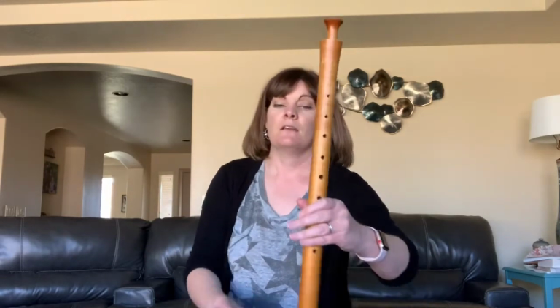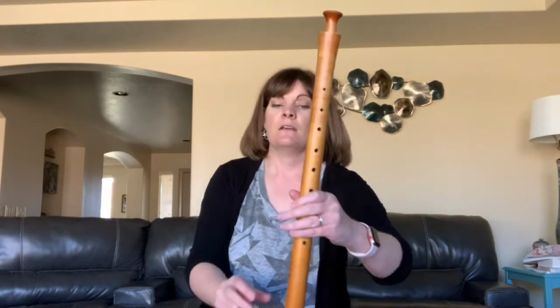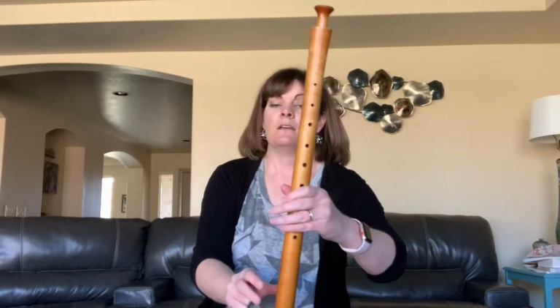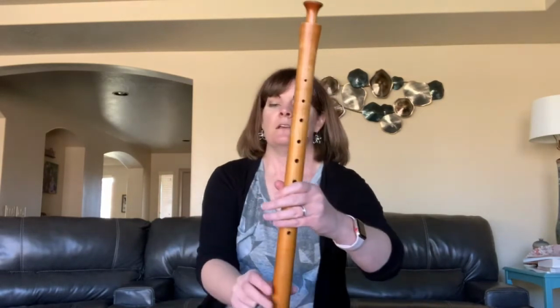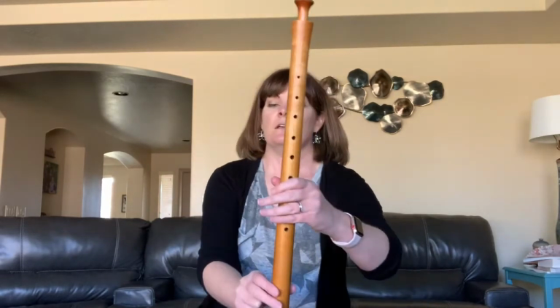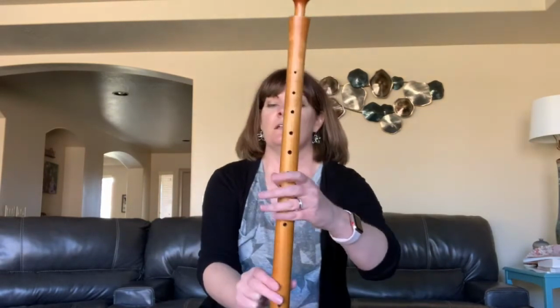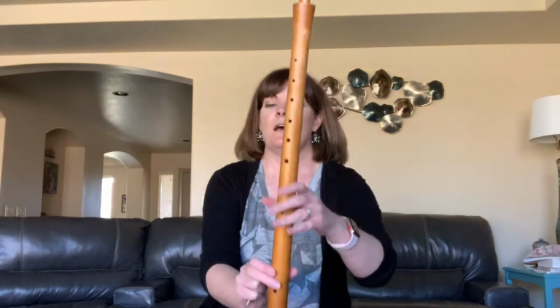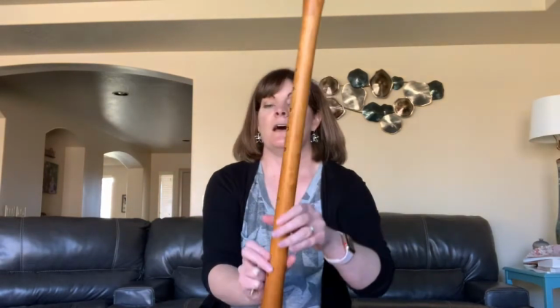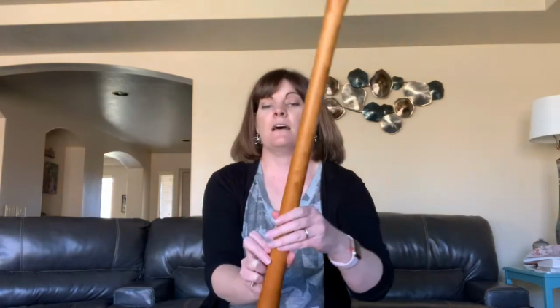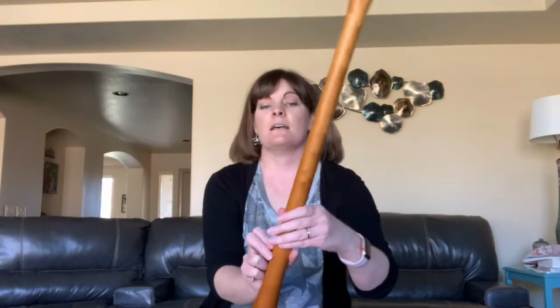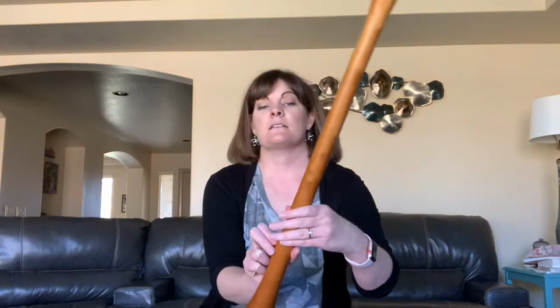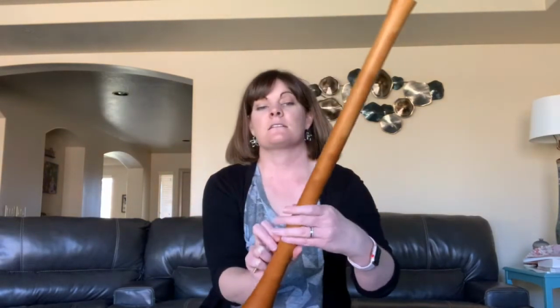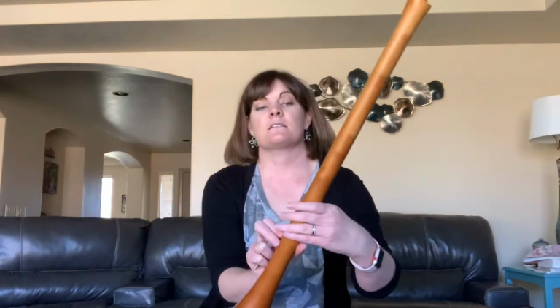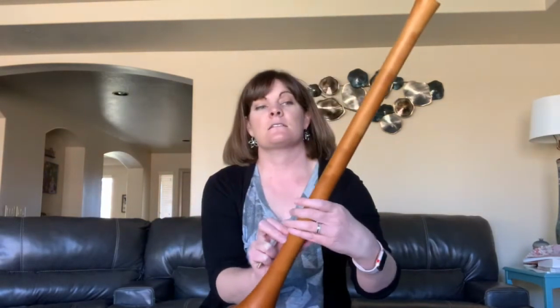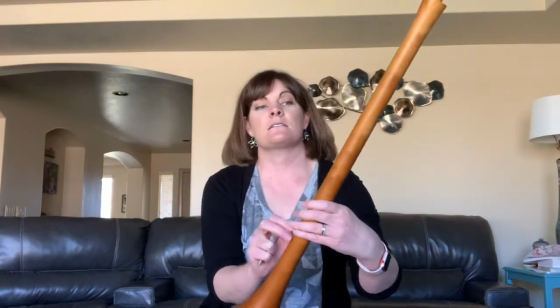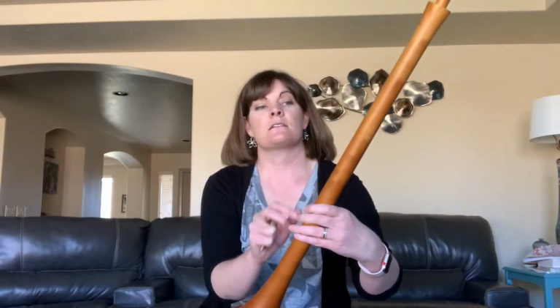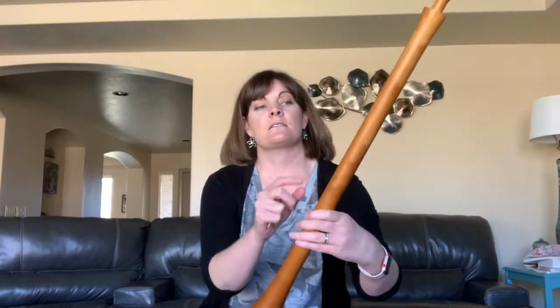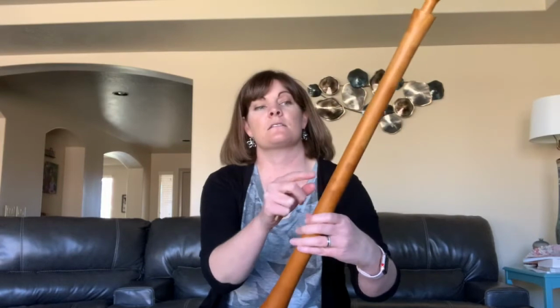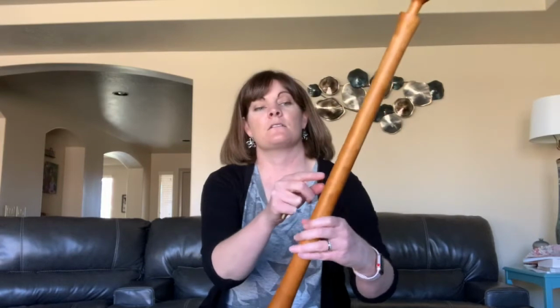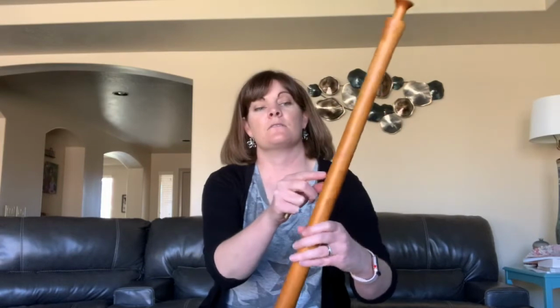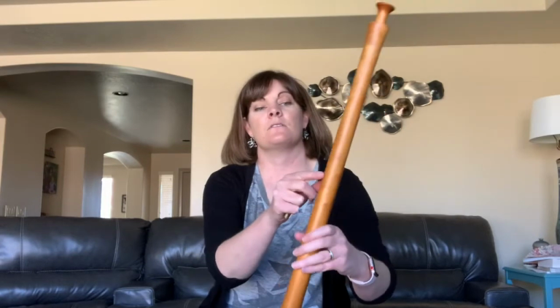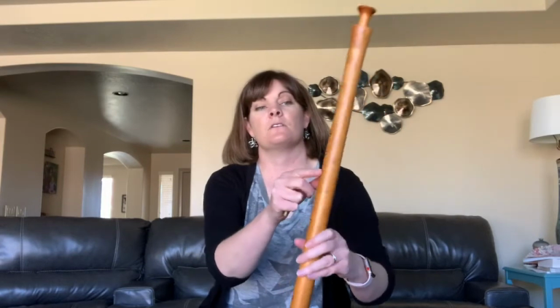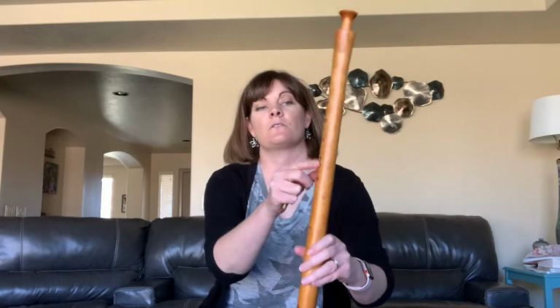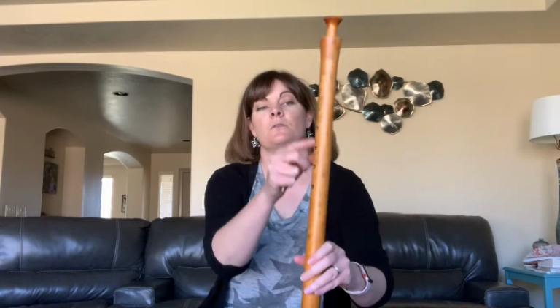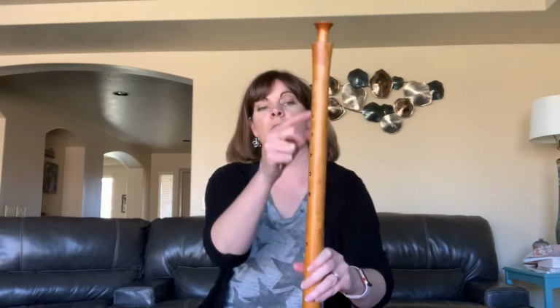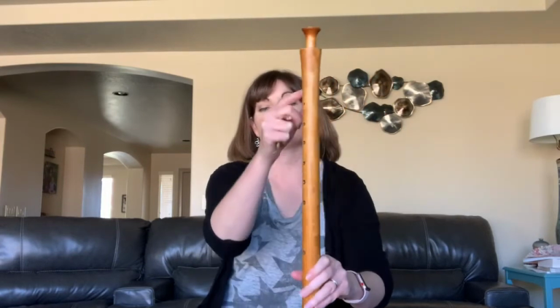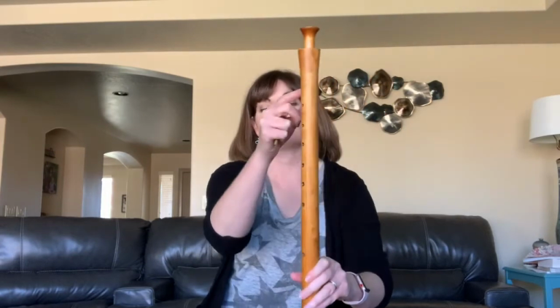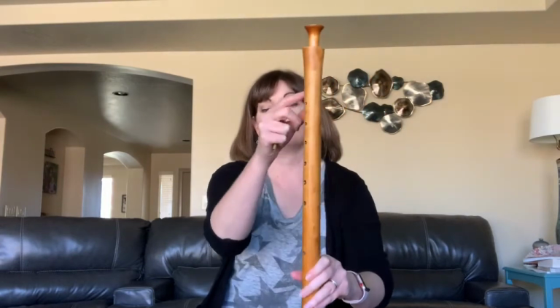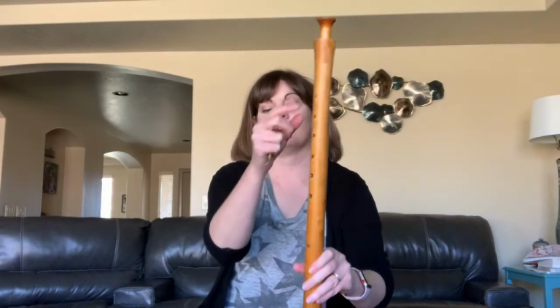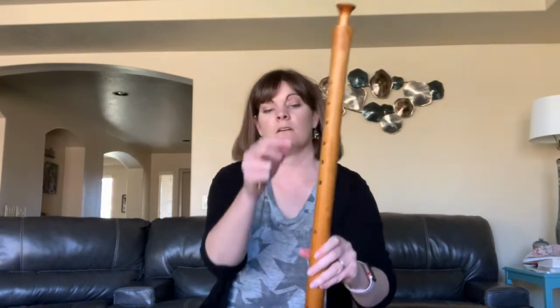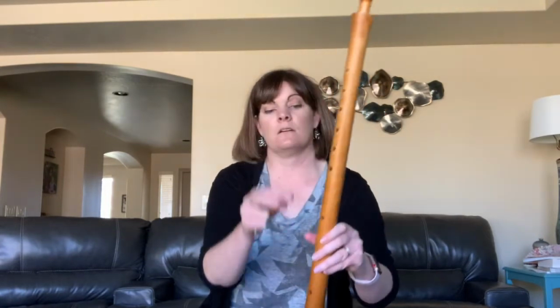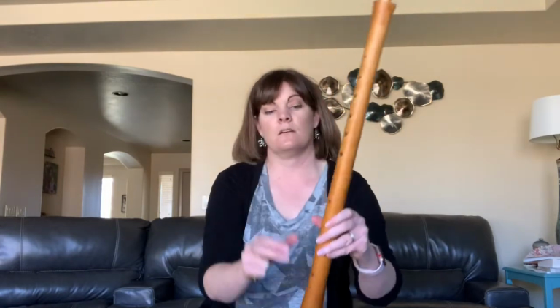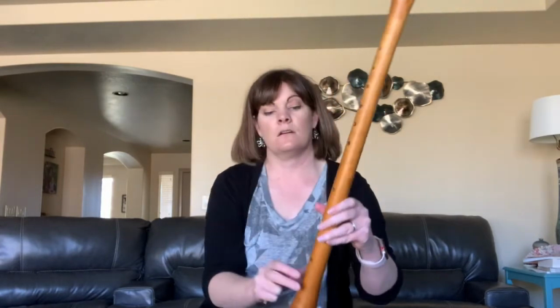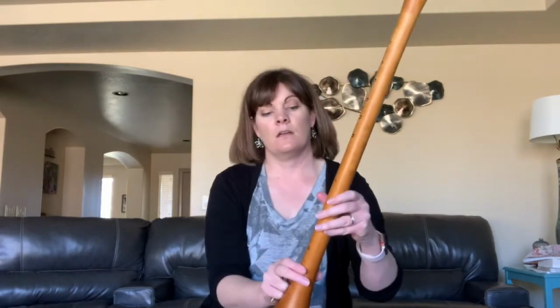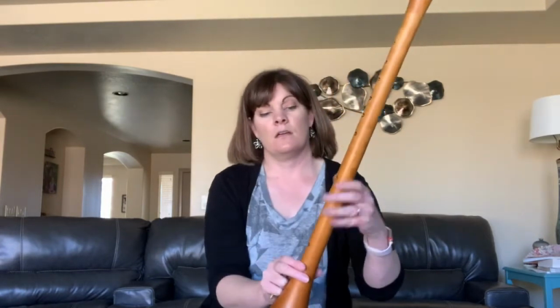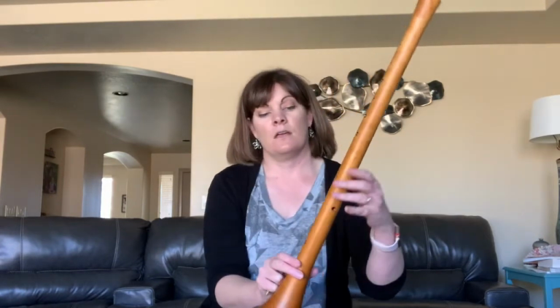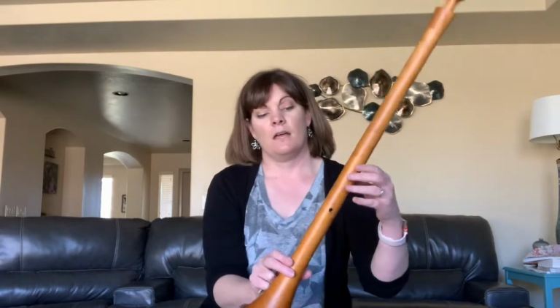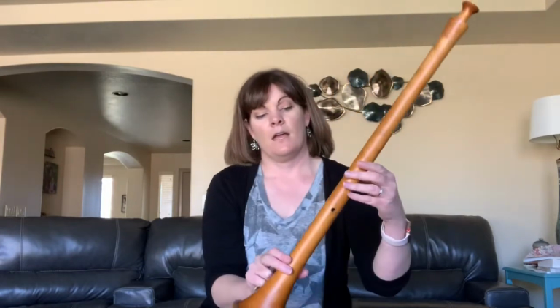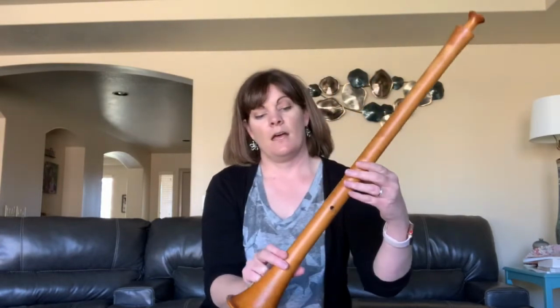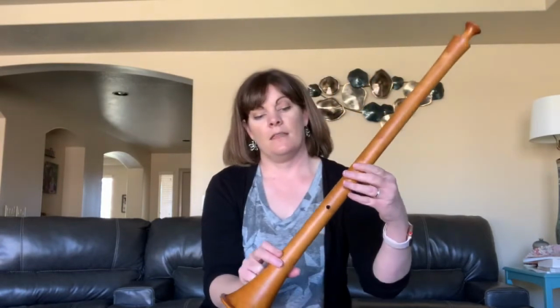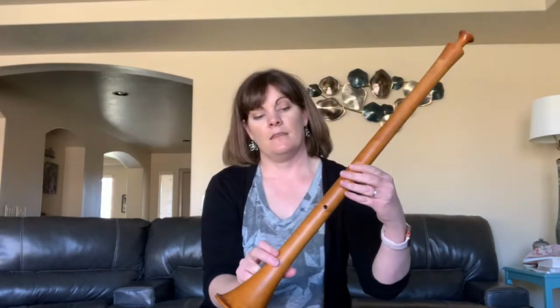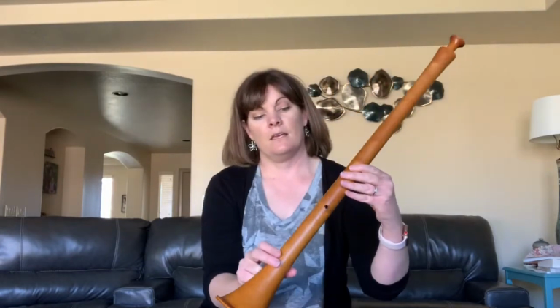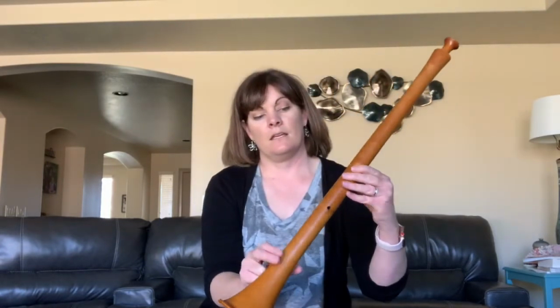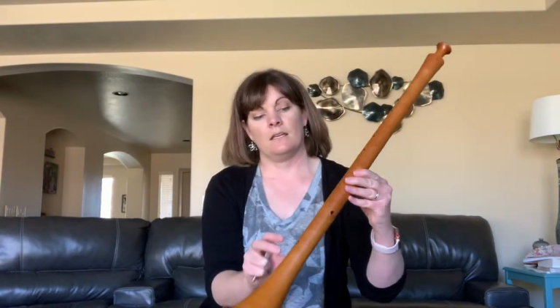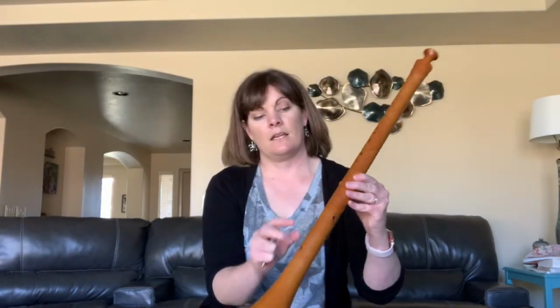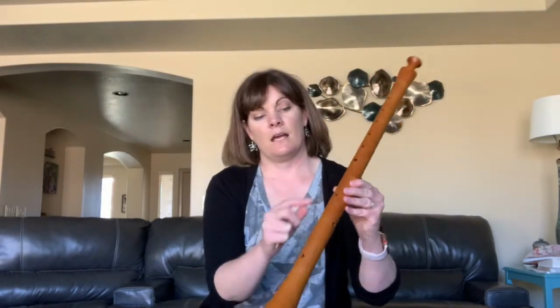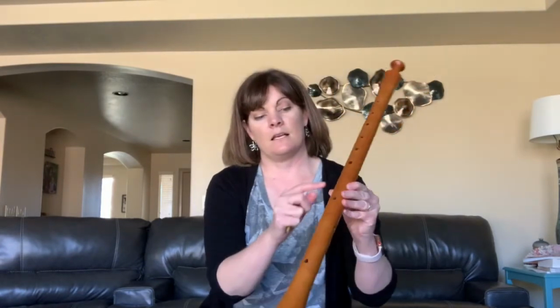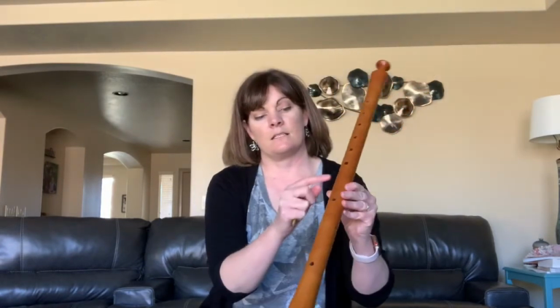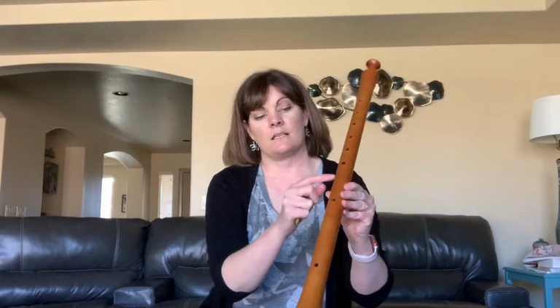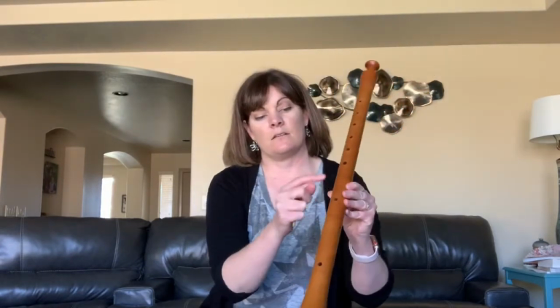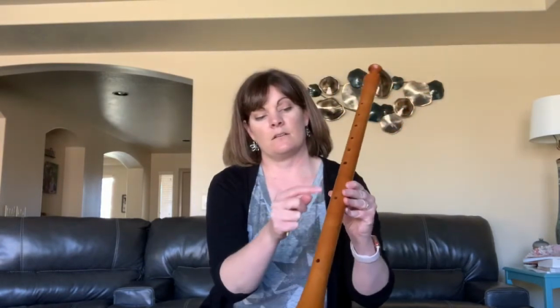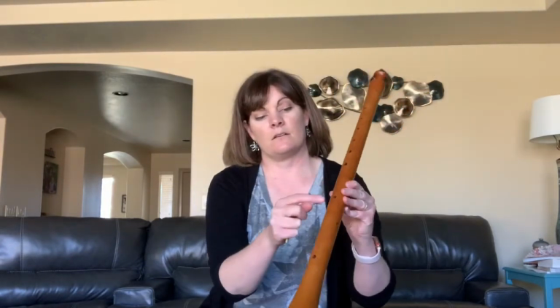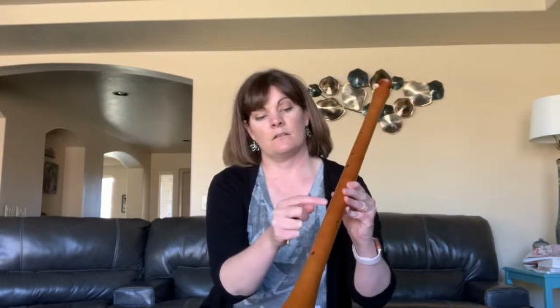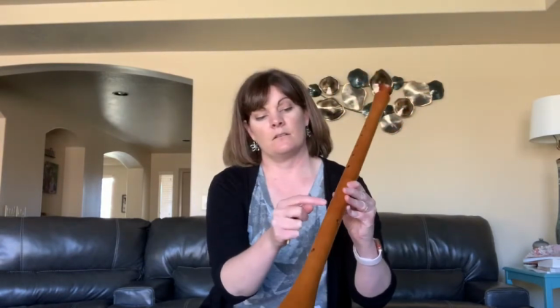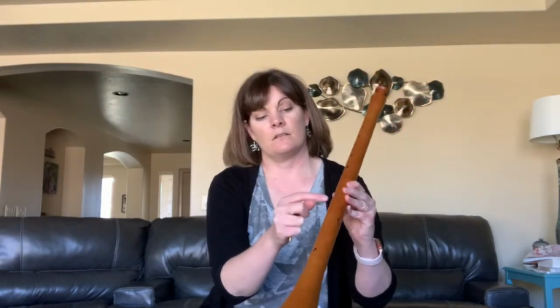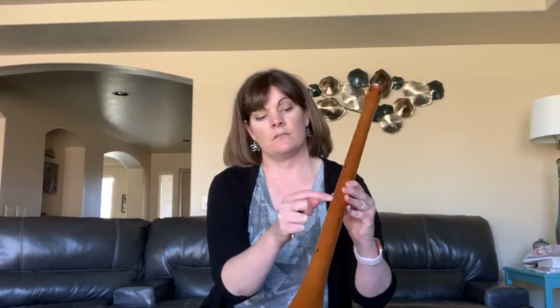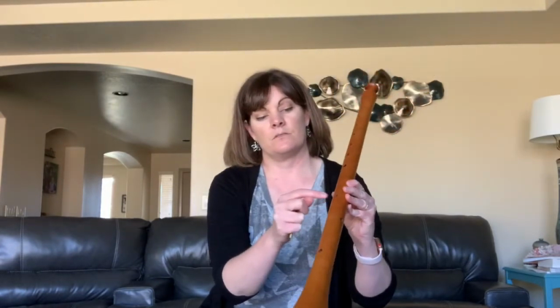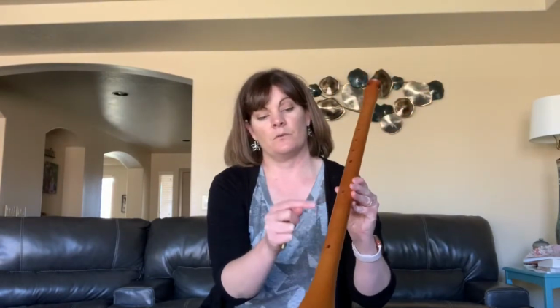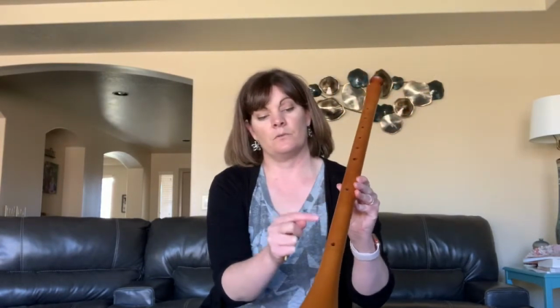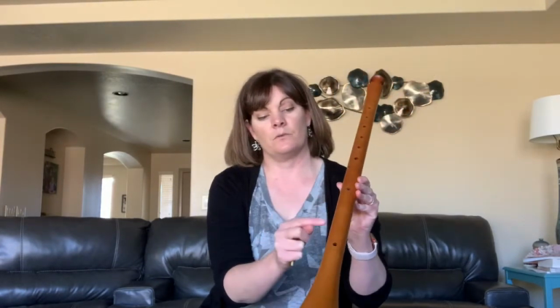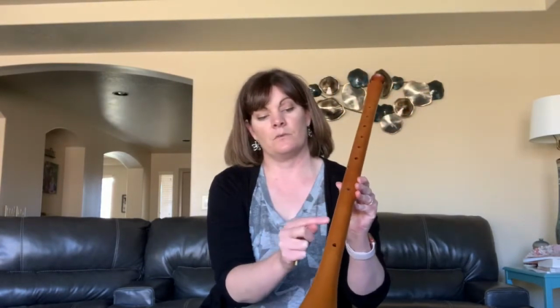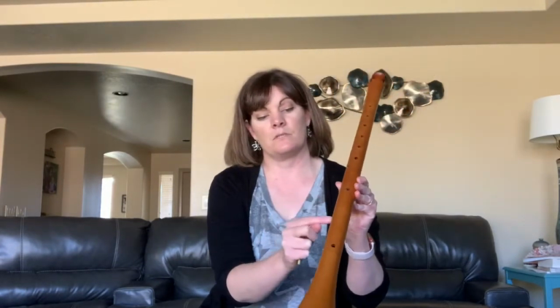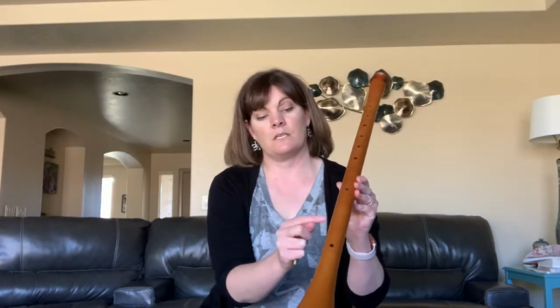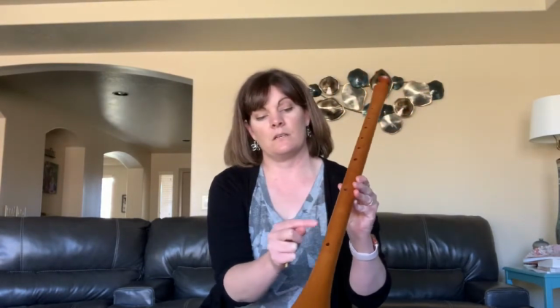It has six finger holes here, and then it has other tone holes here.